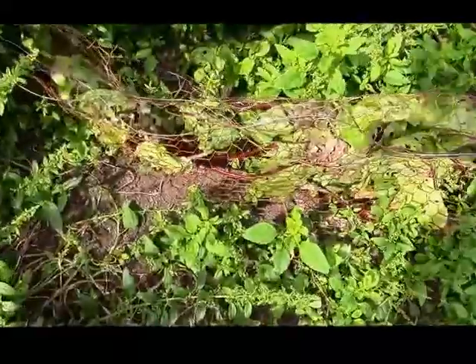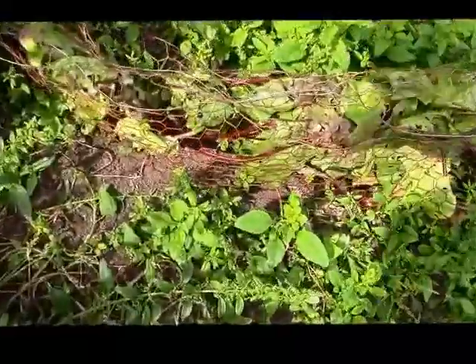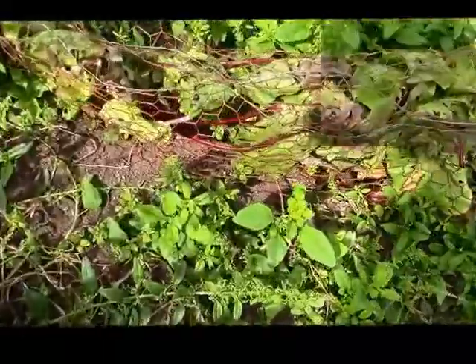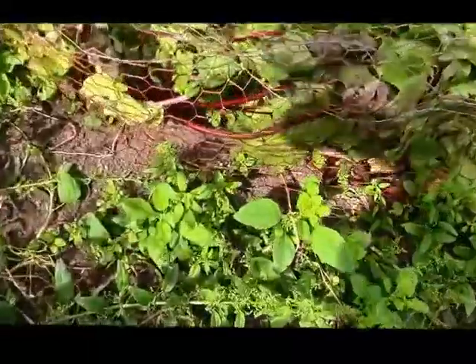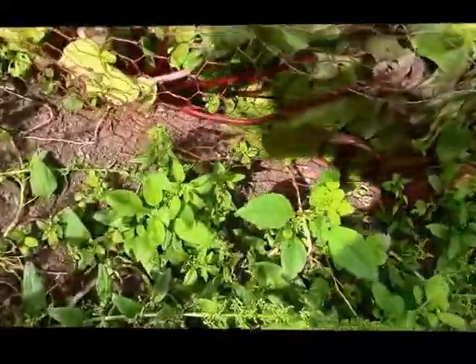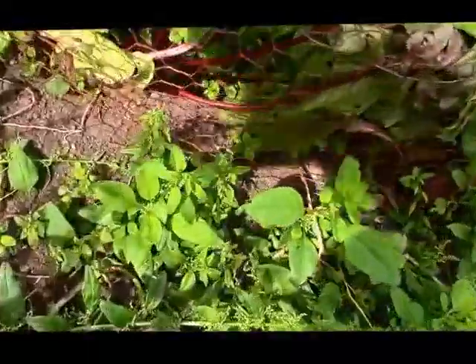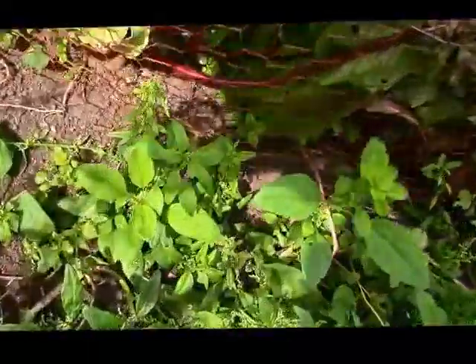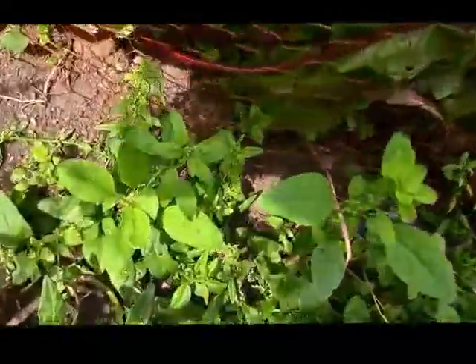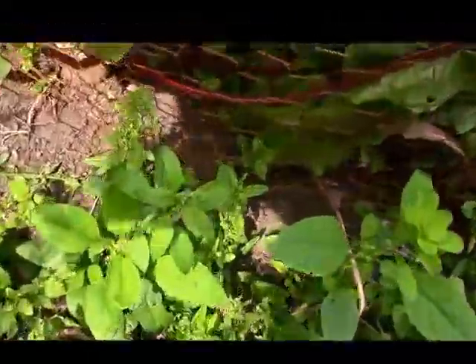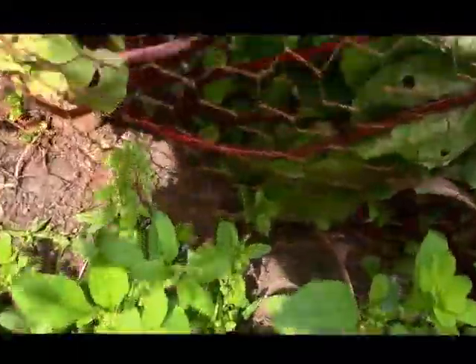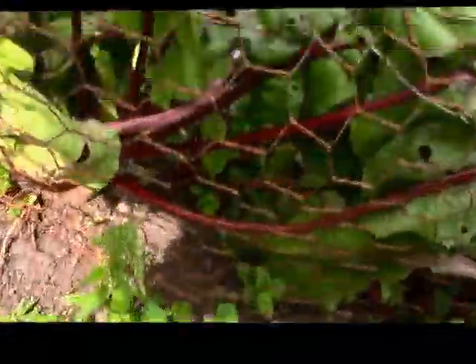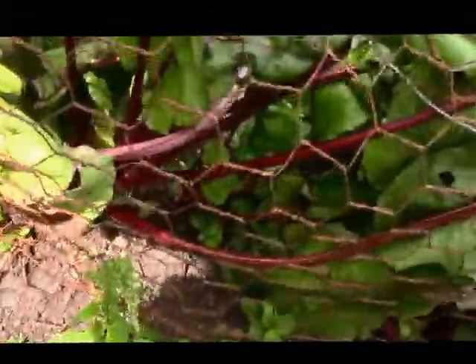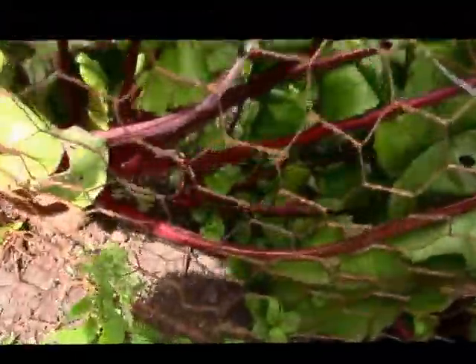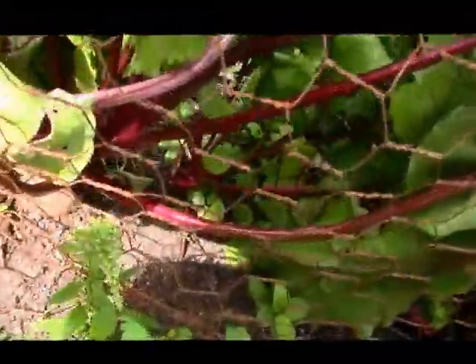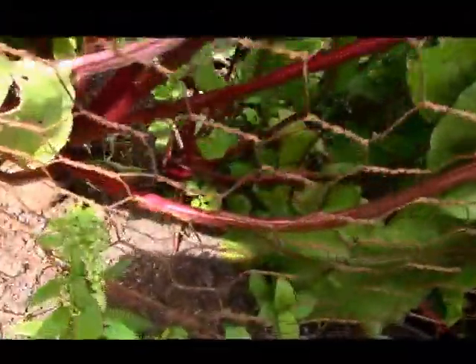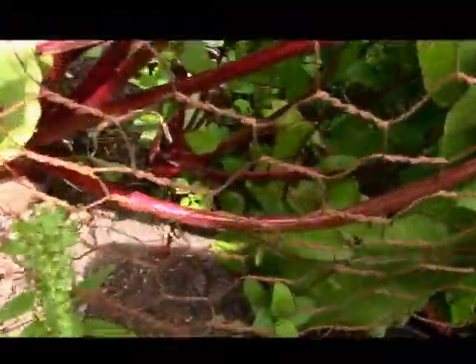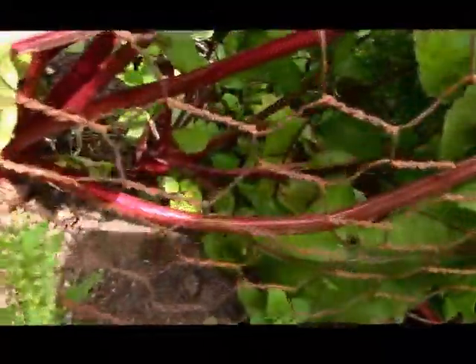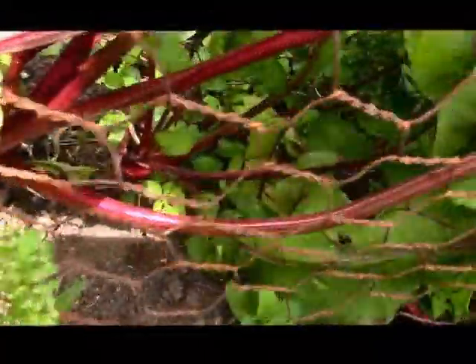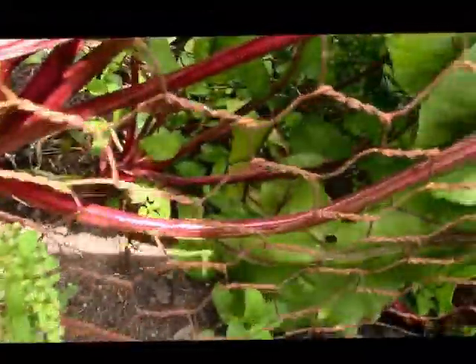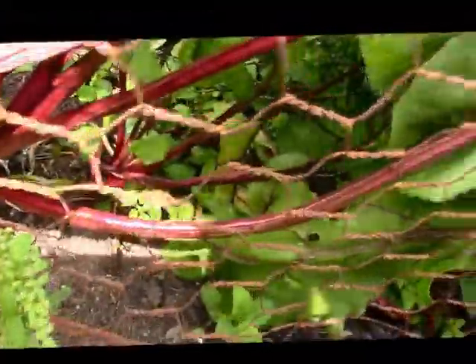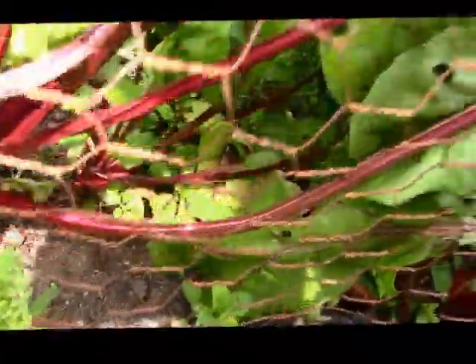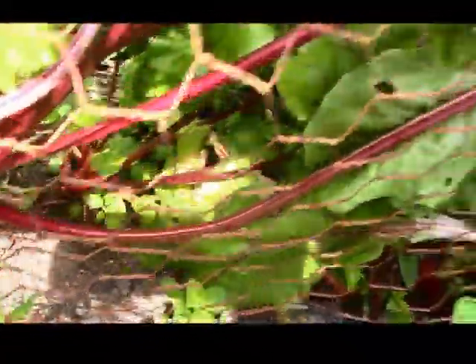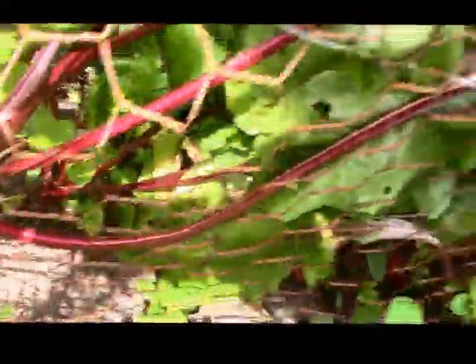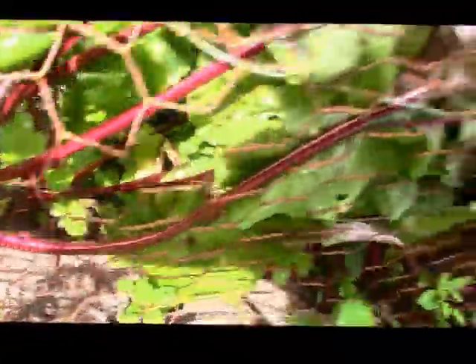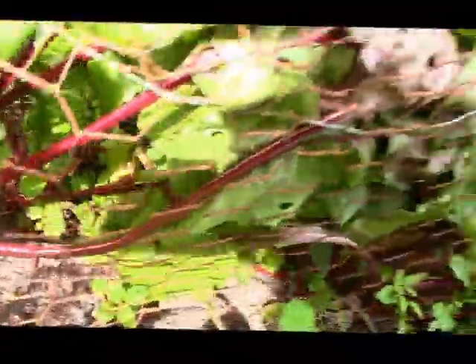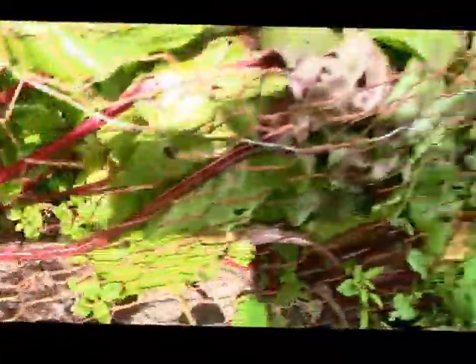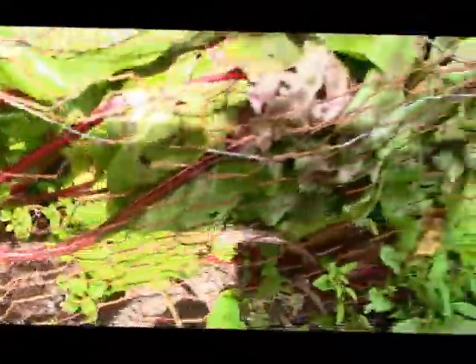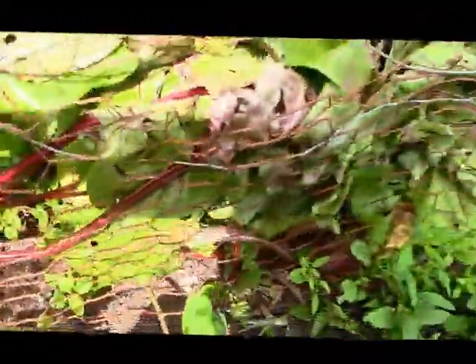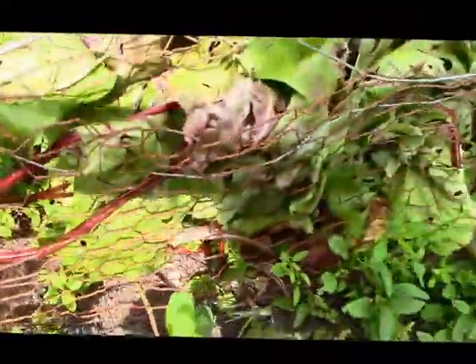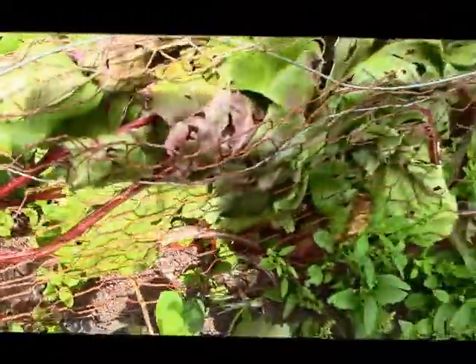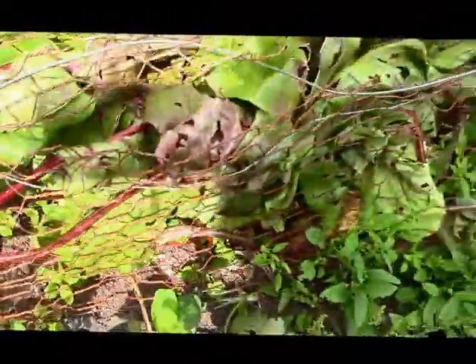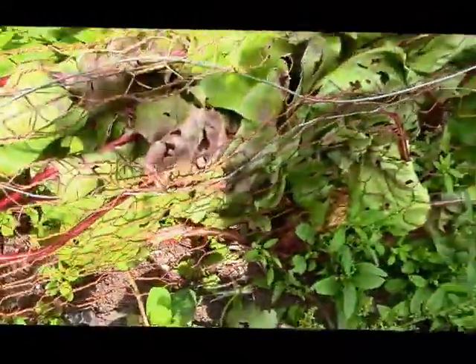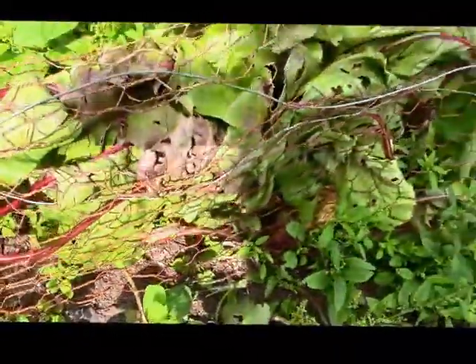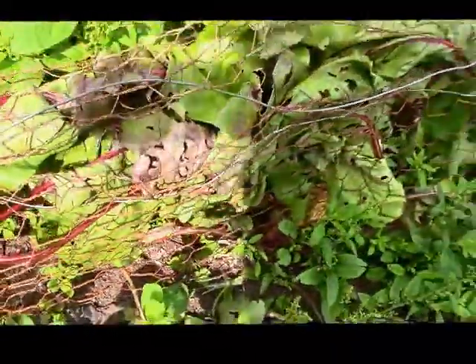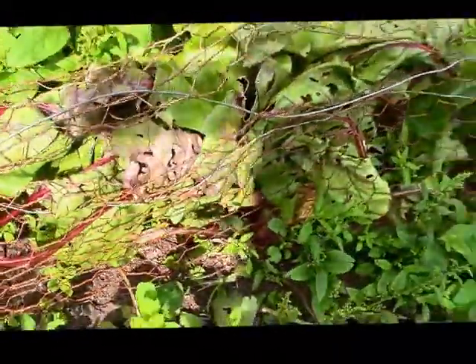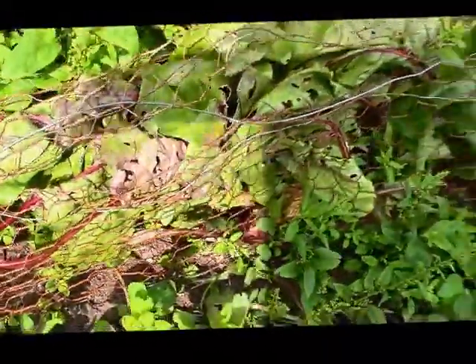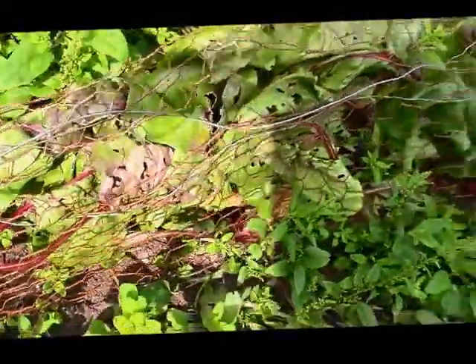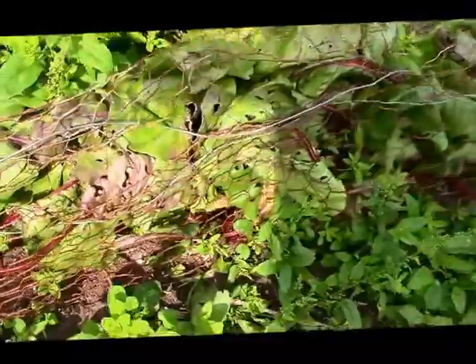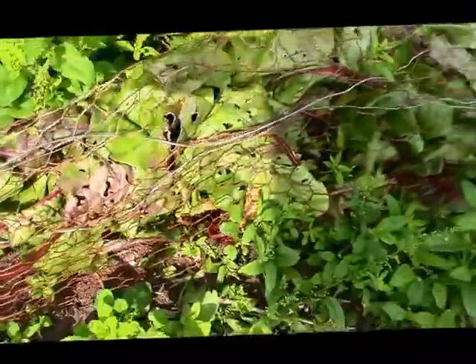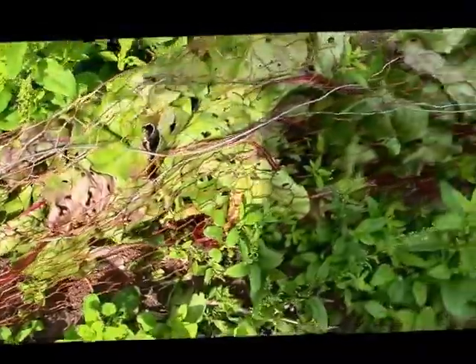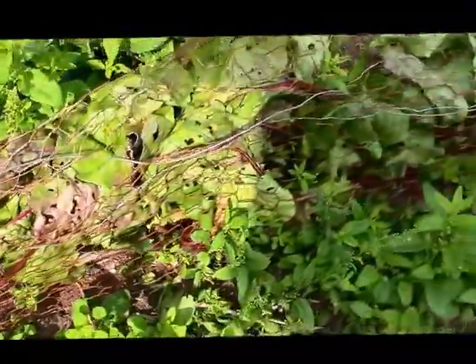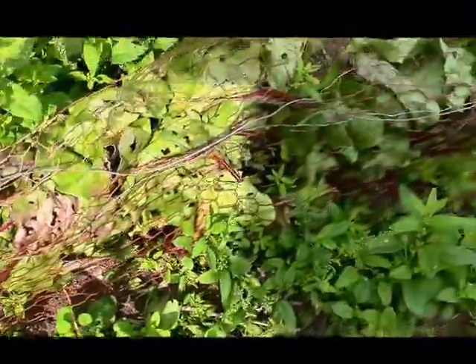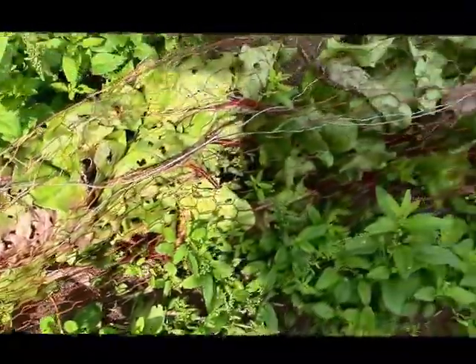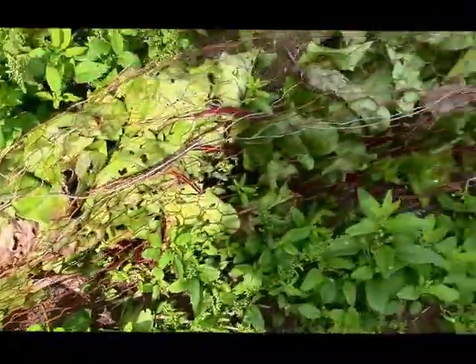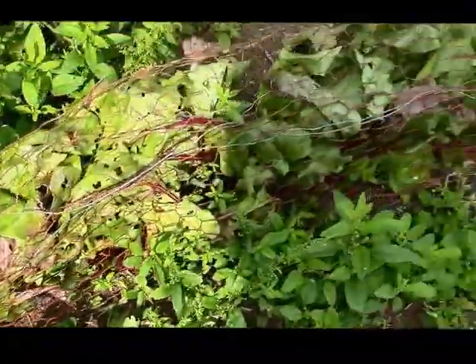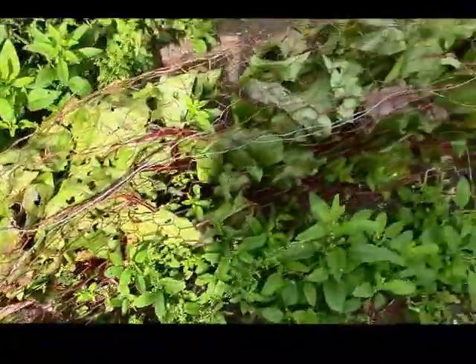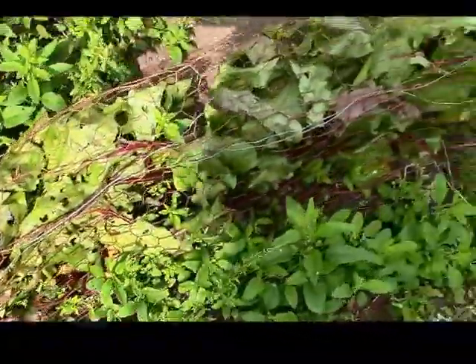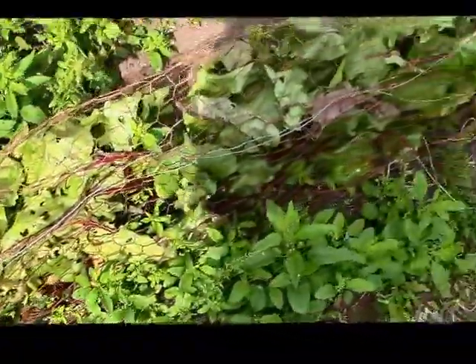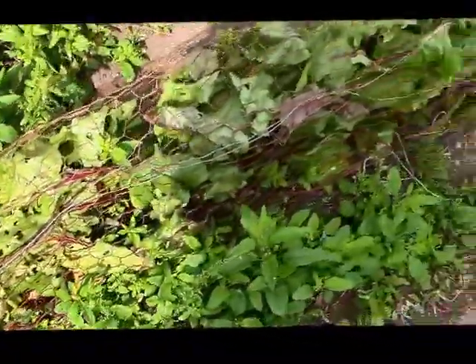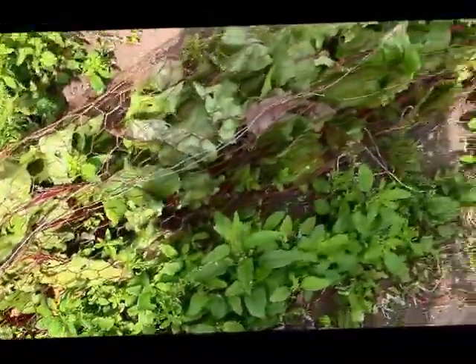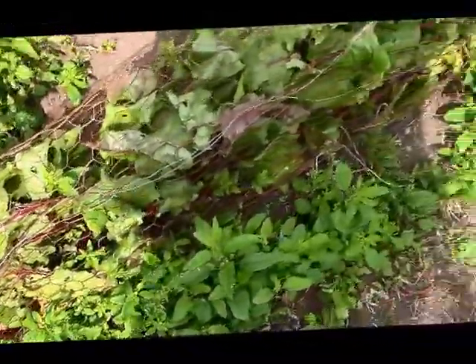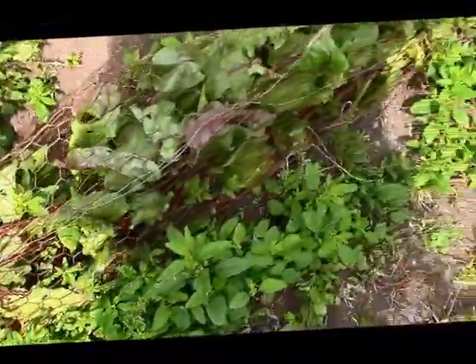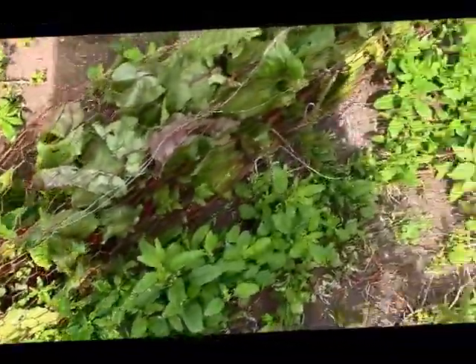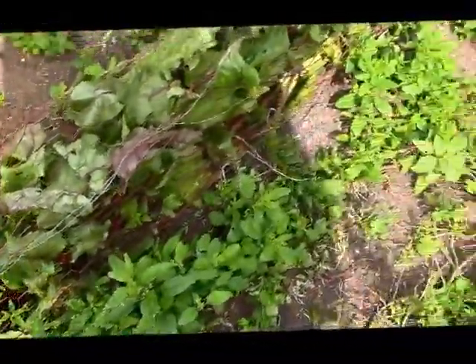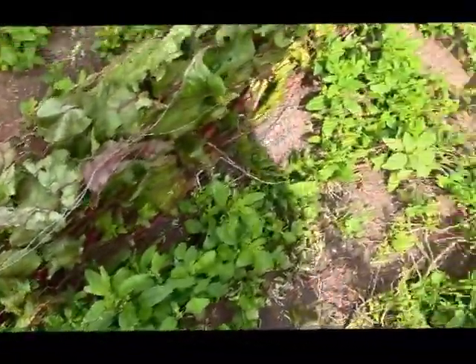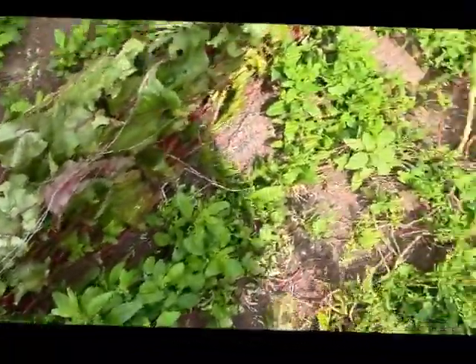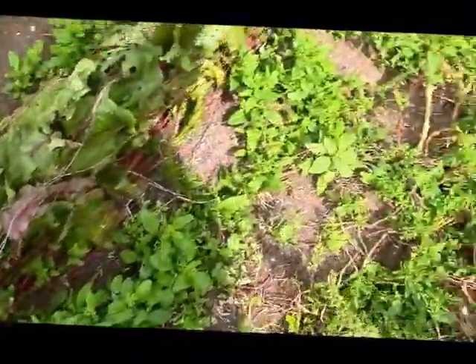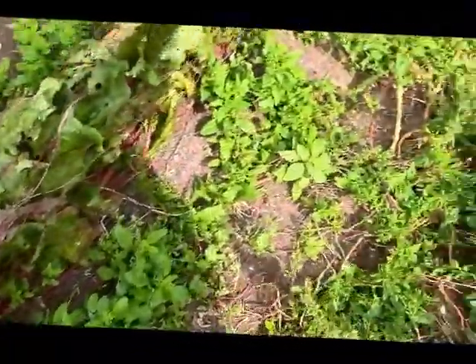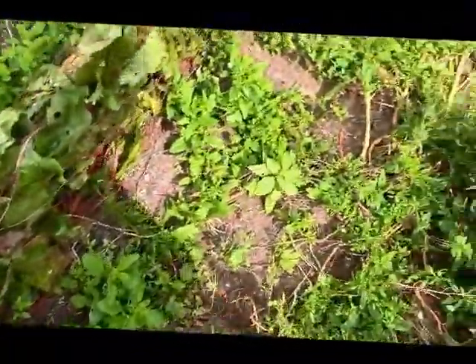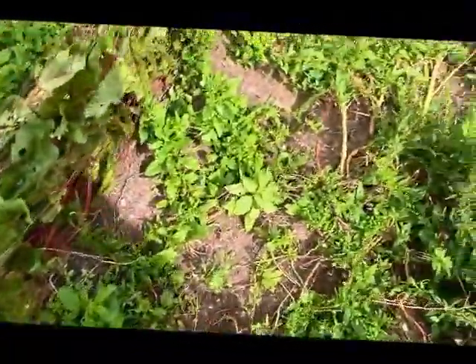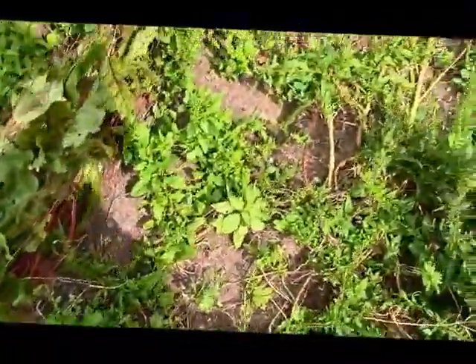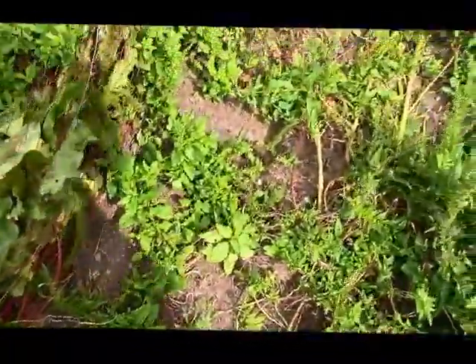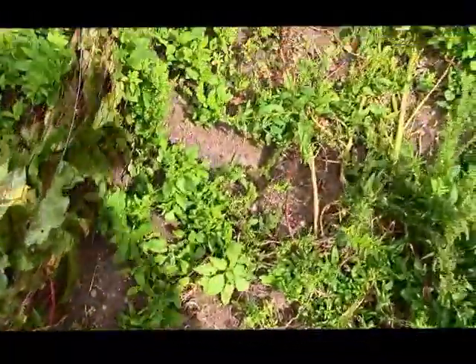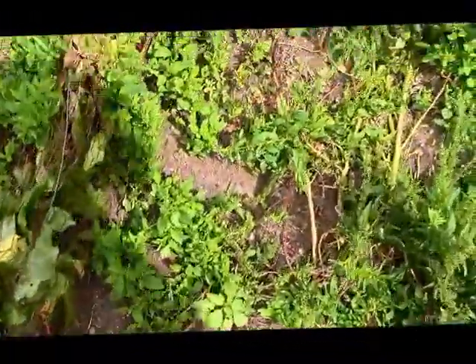And here are the beets. I've already eaten some, but some are getting in the right neighborhood to eat again.